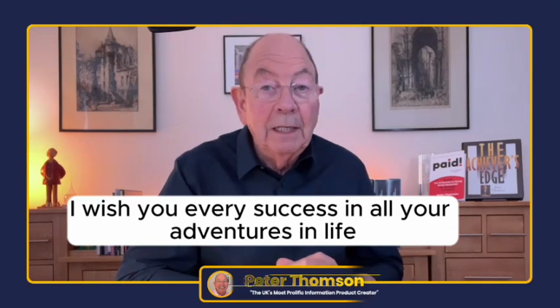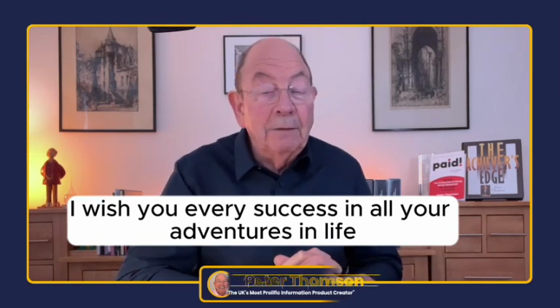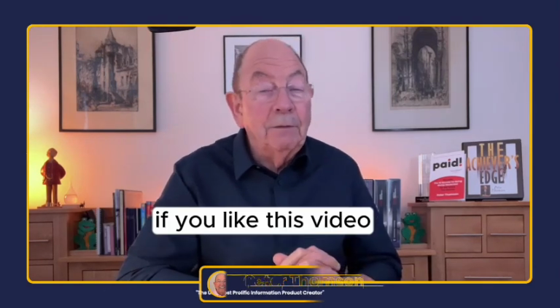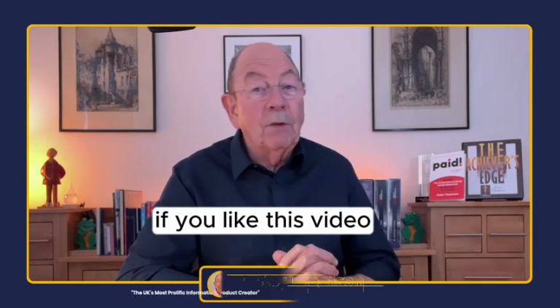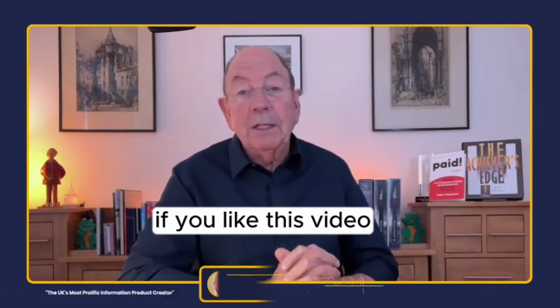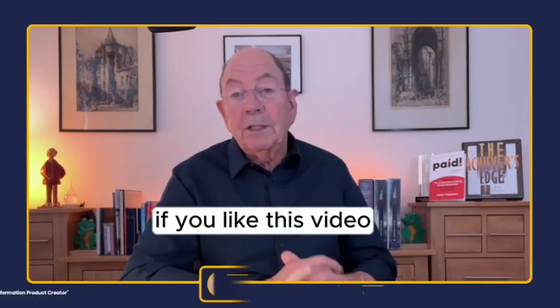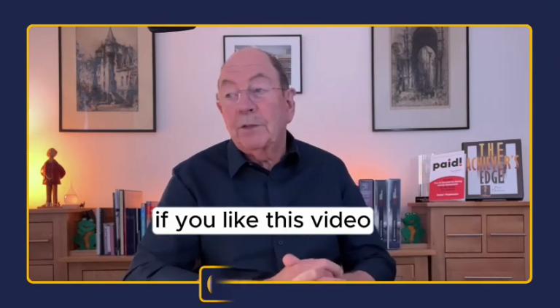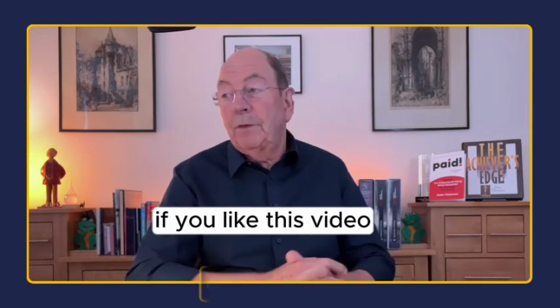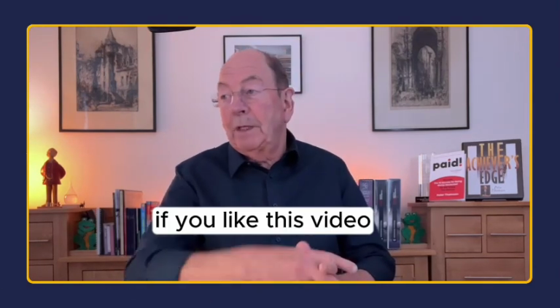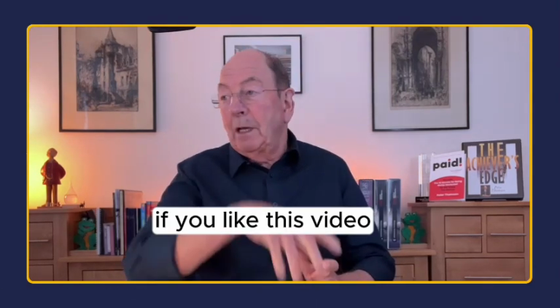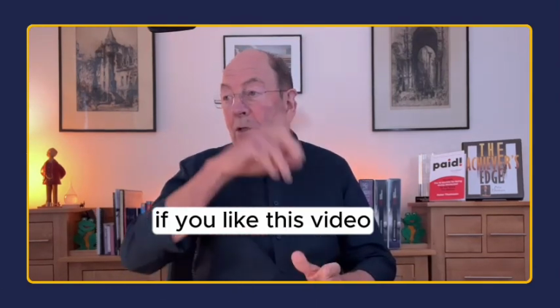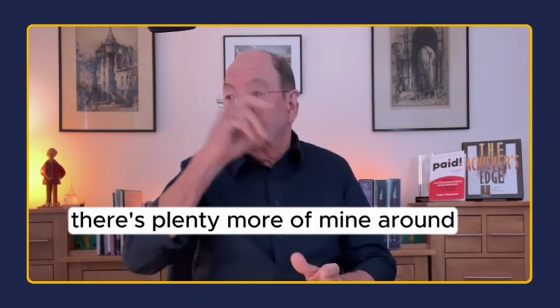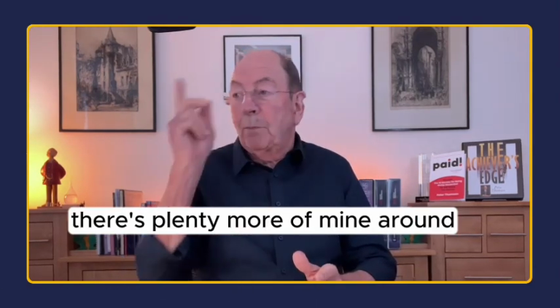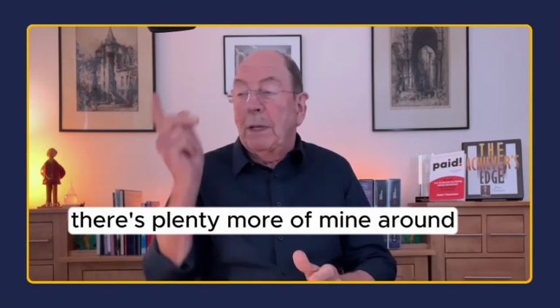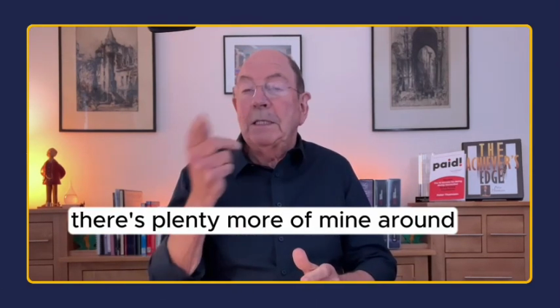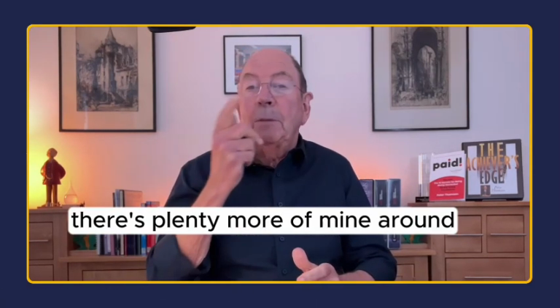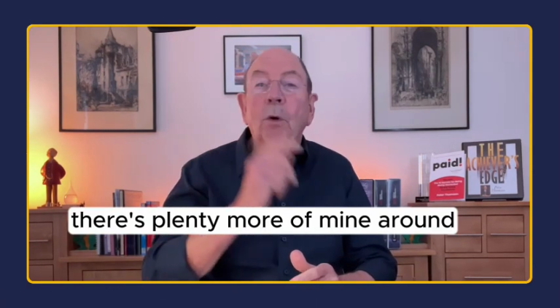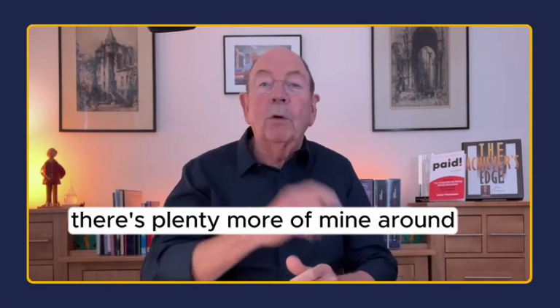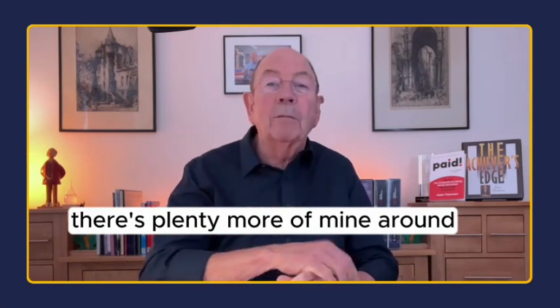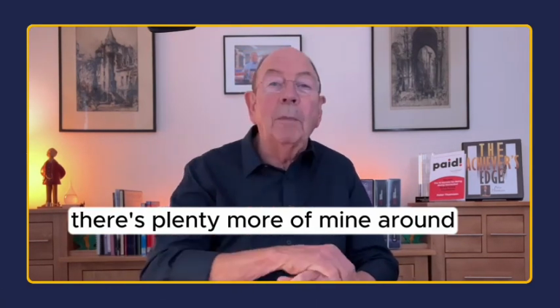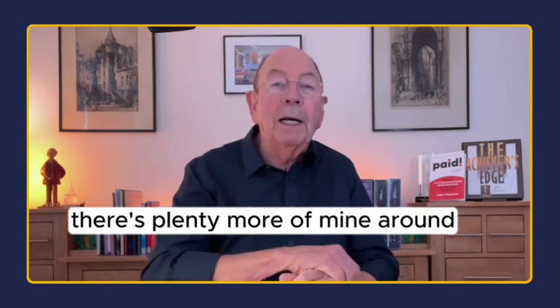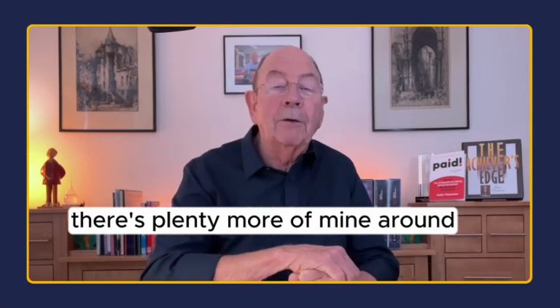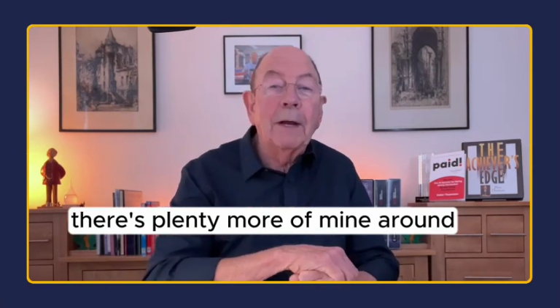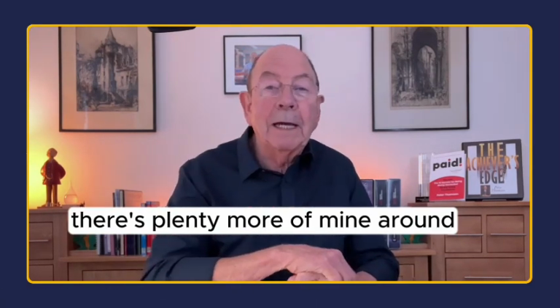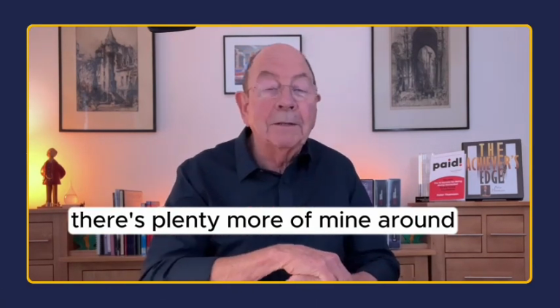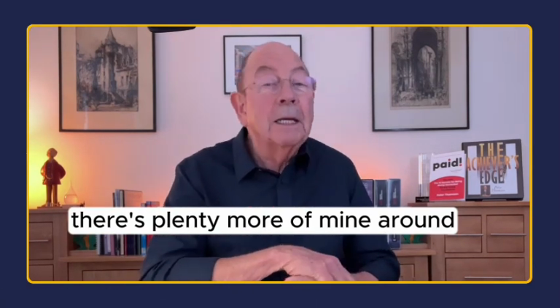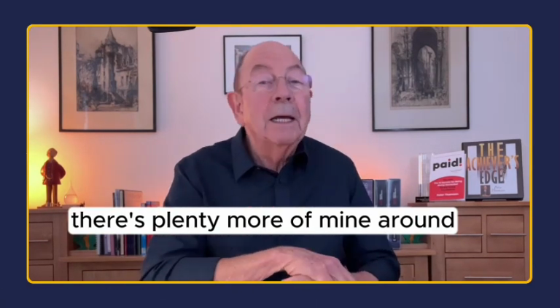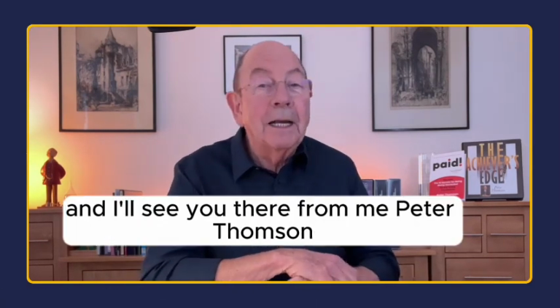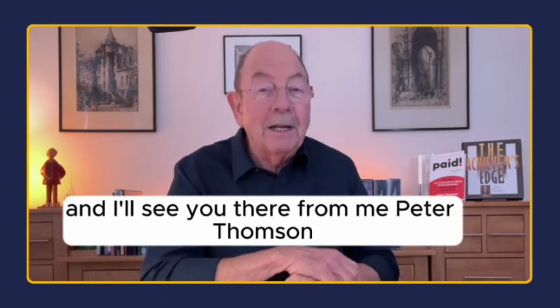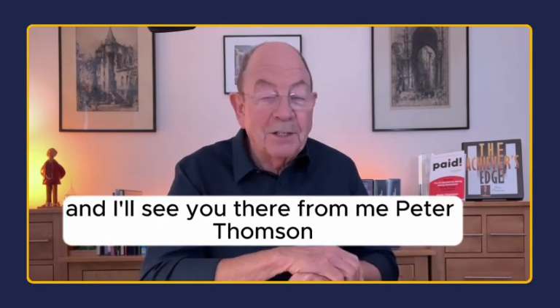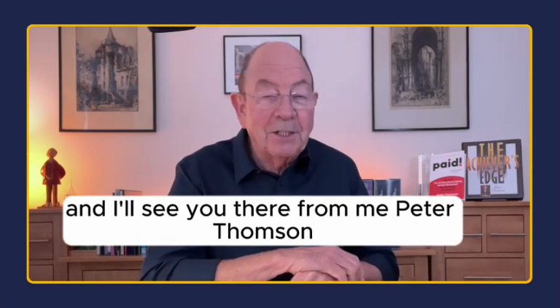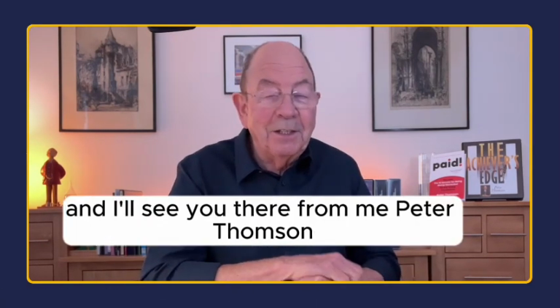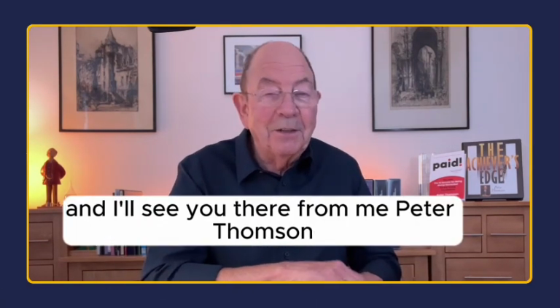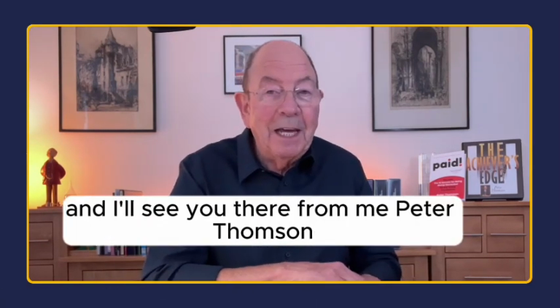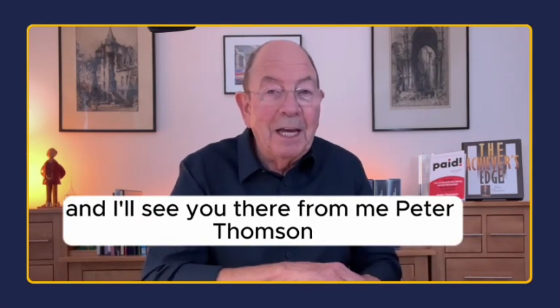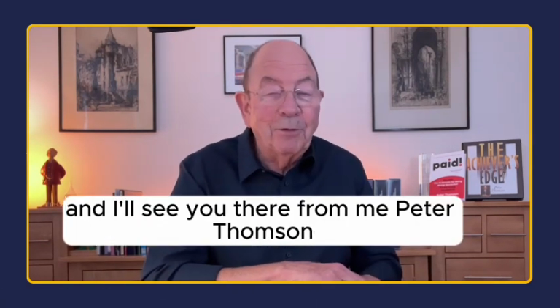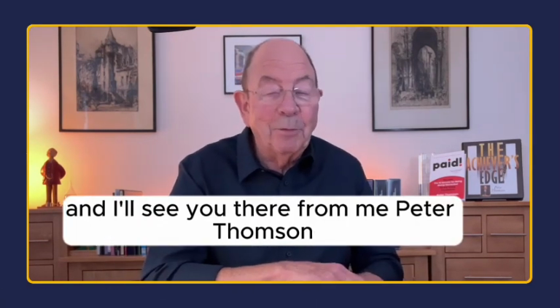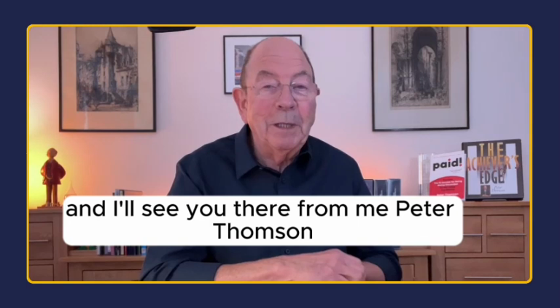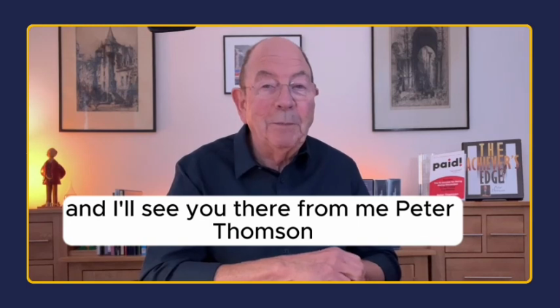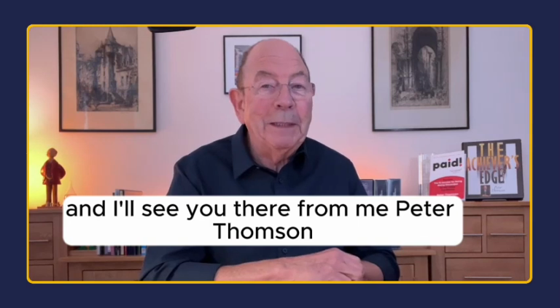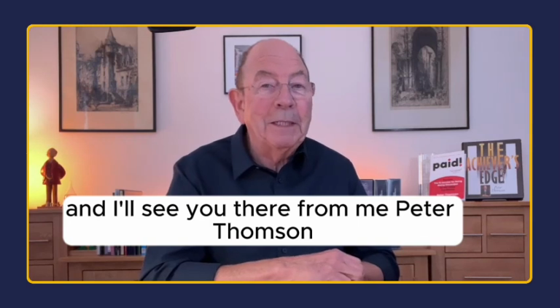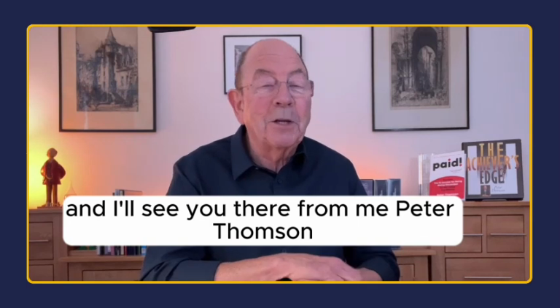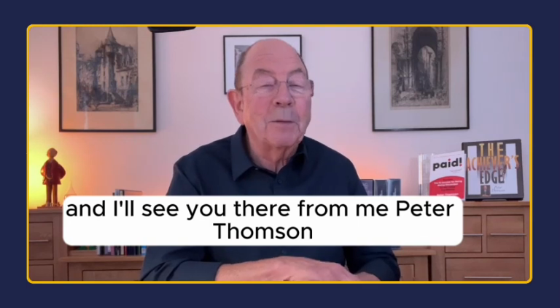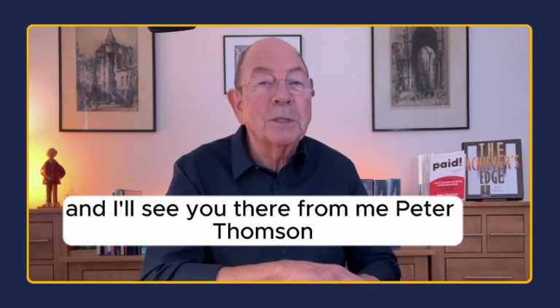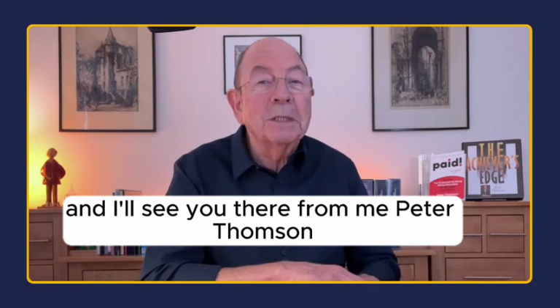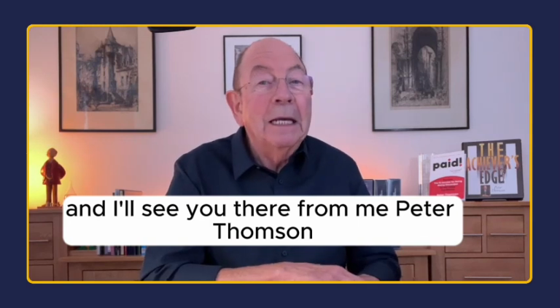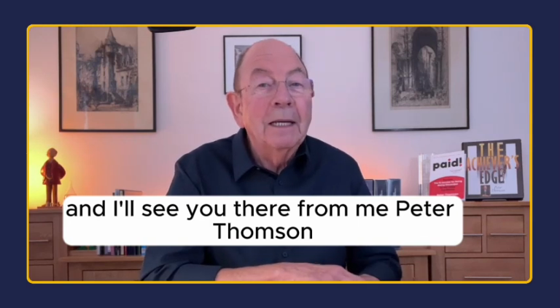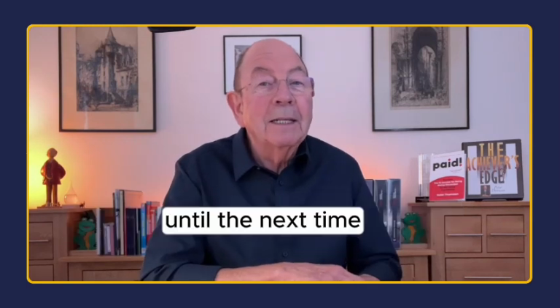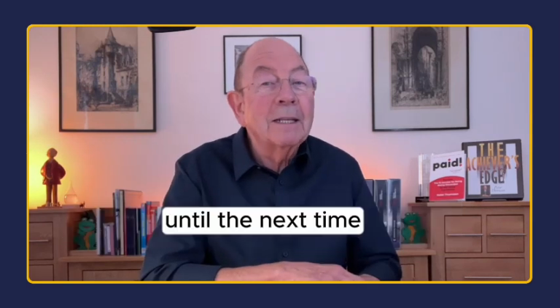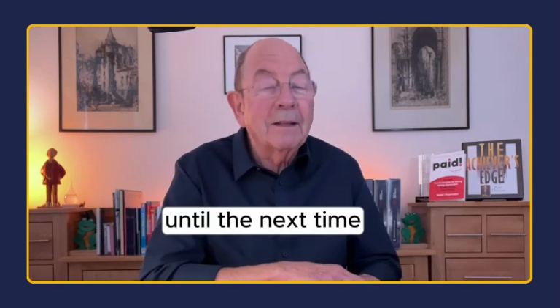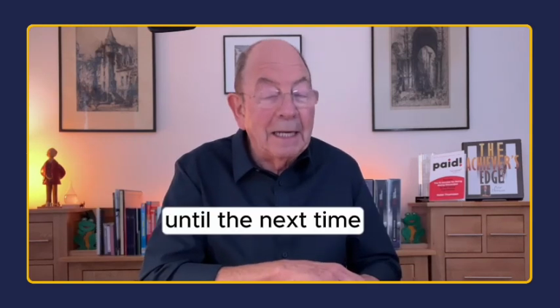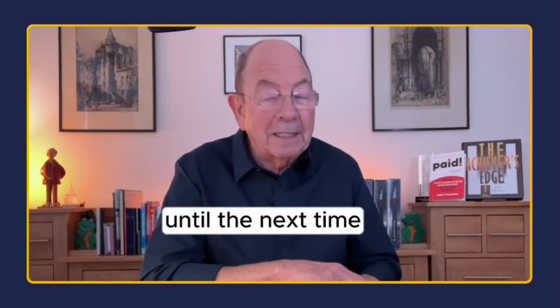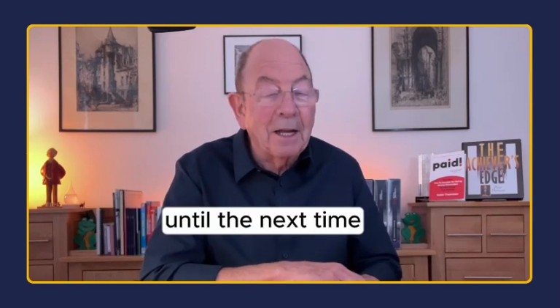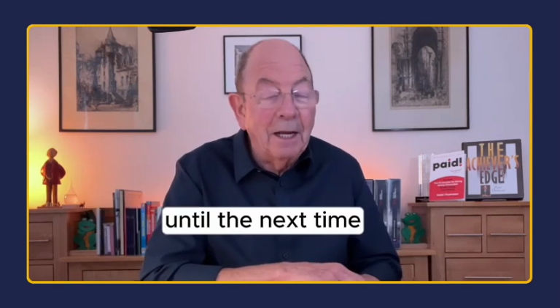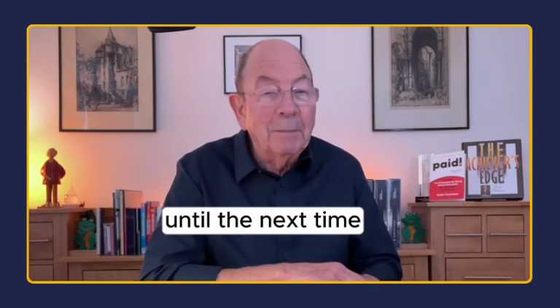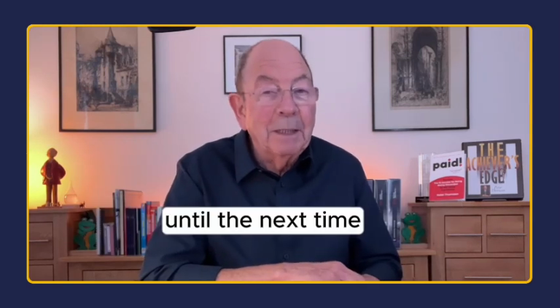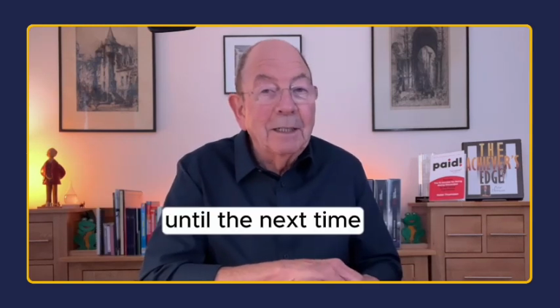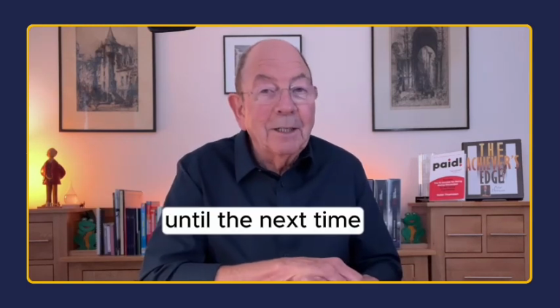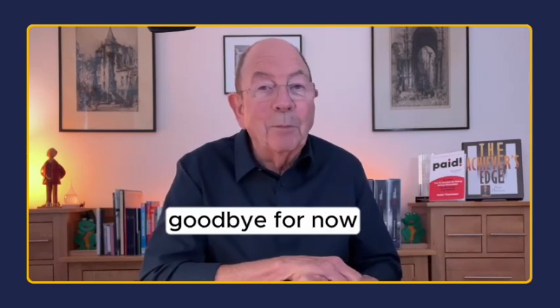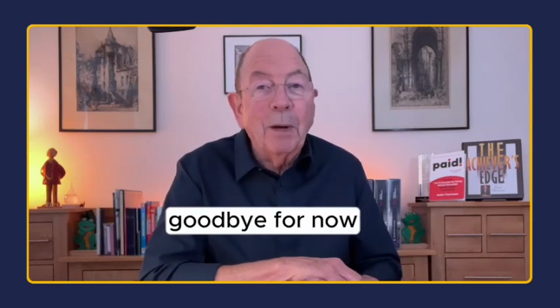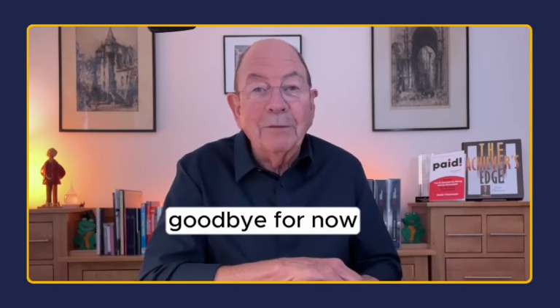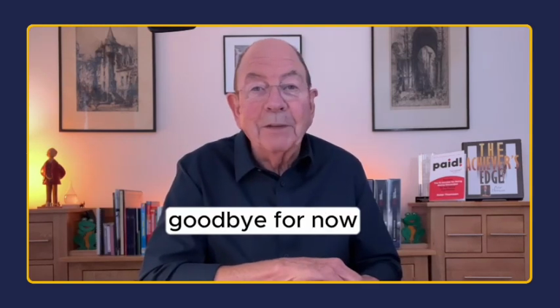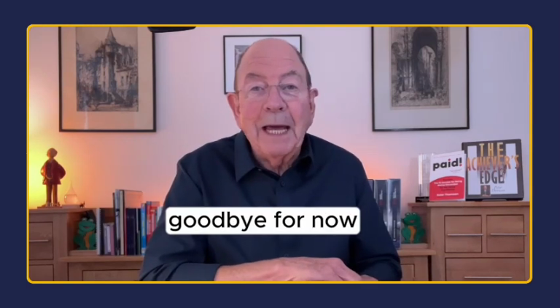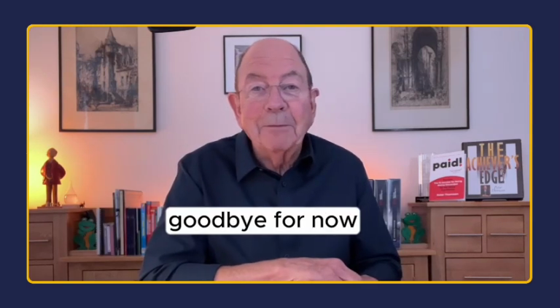If you've liked this video, there's plenty more of mine around, and I'll see you there. From me, Peter Thompson, until the next time, goodbye for now.